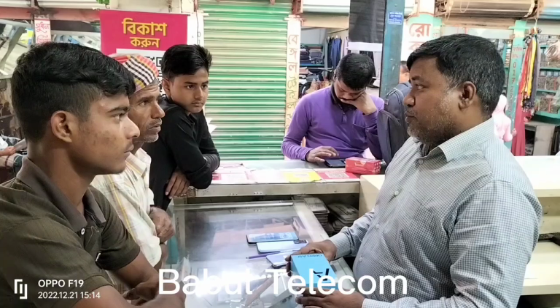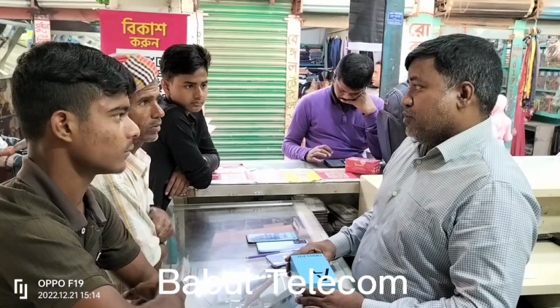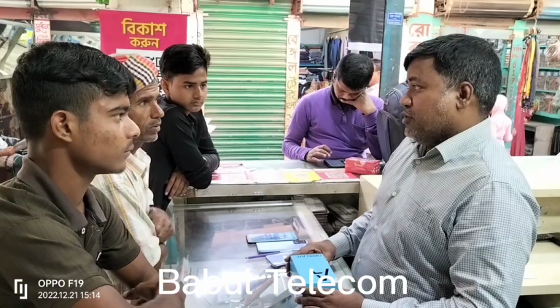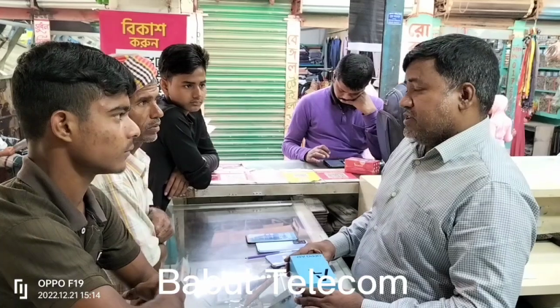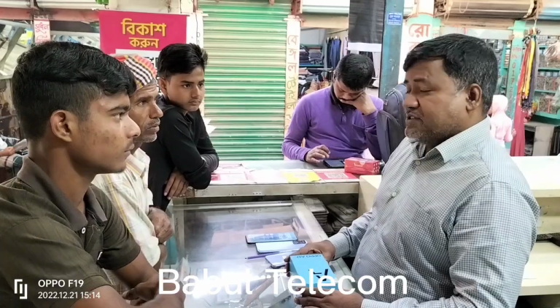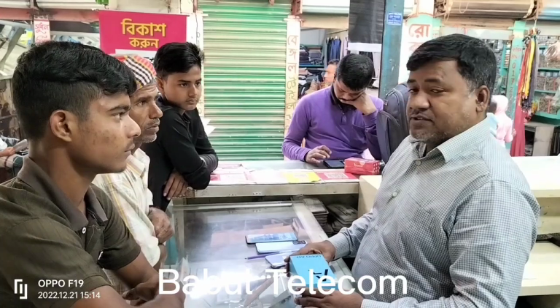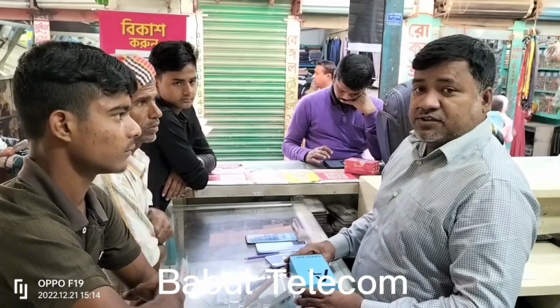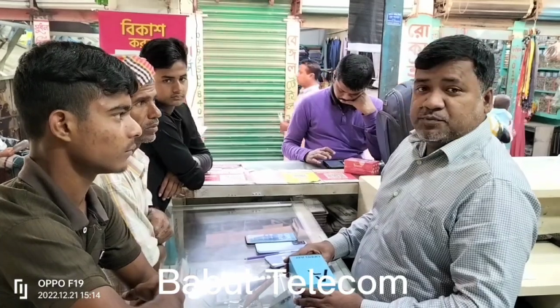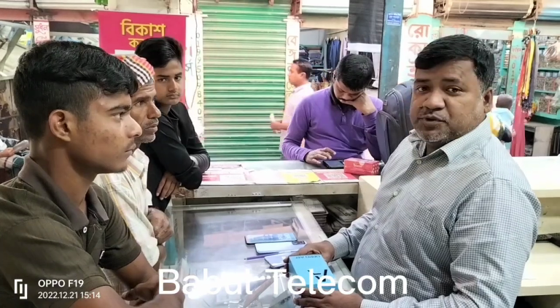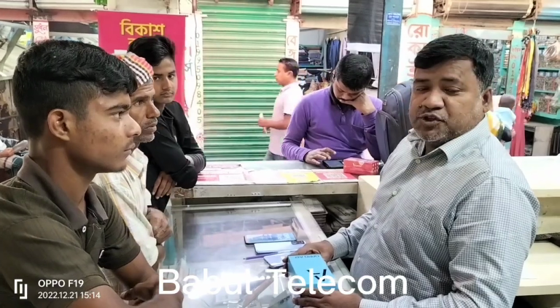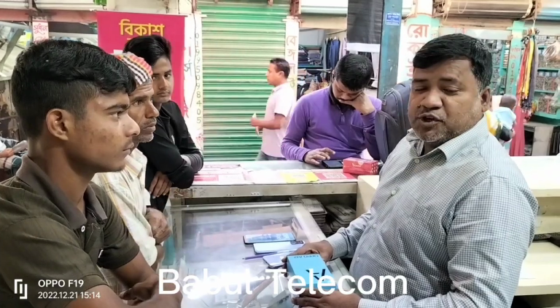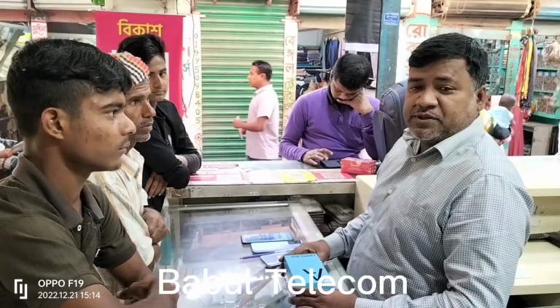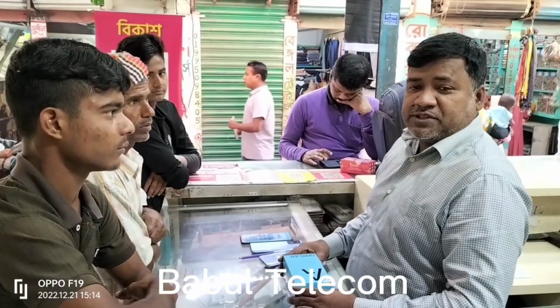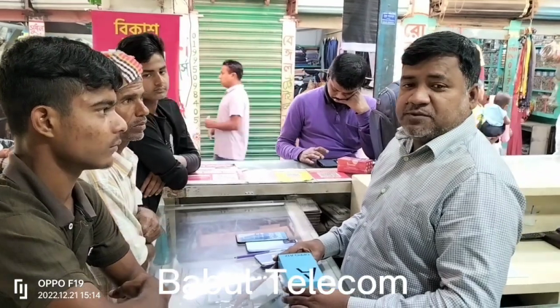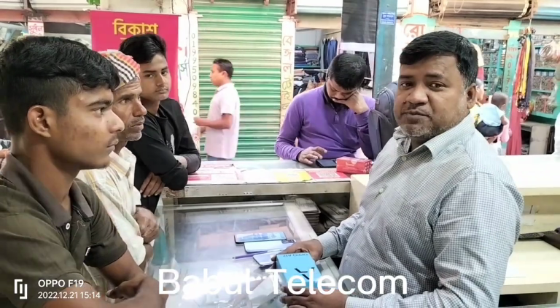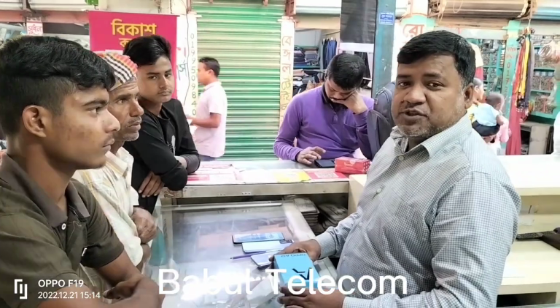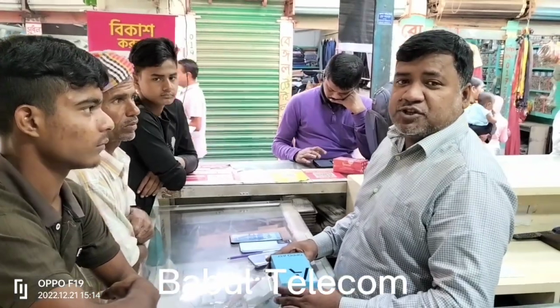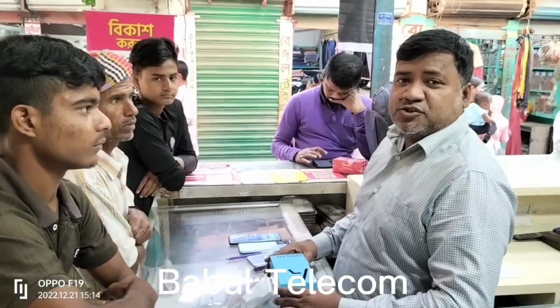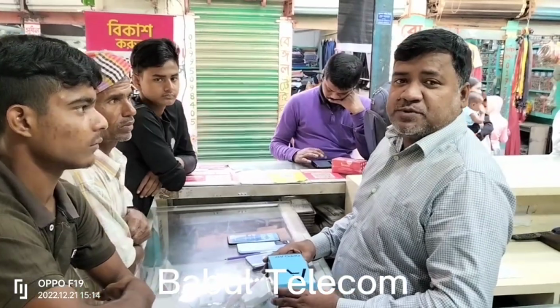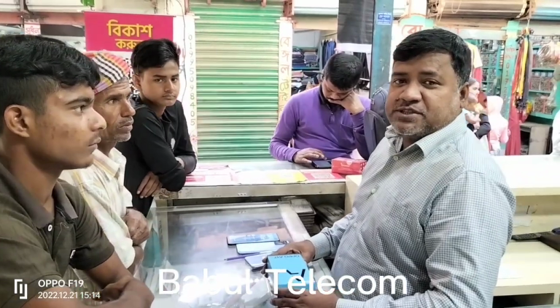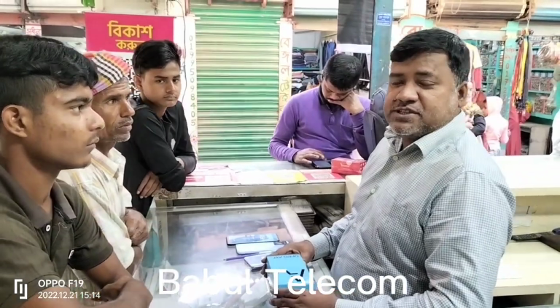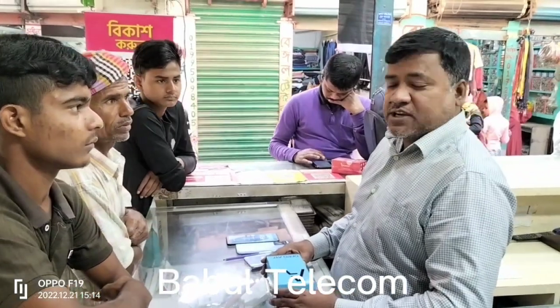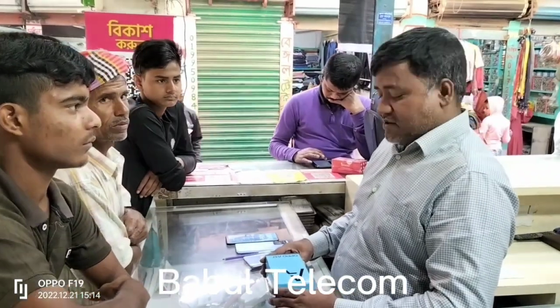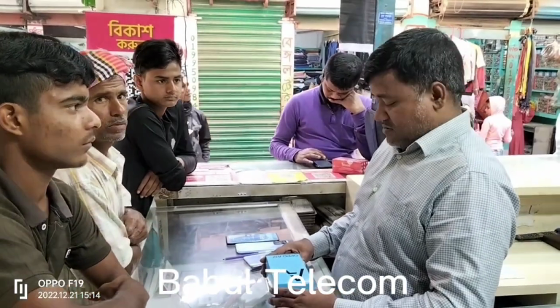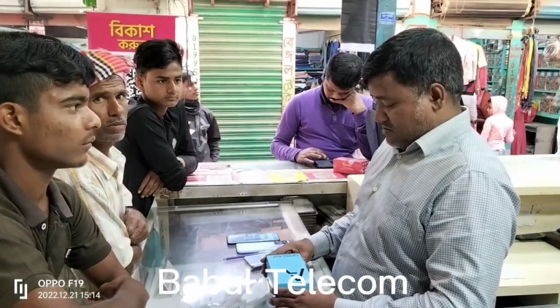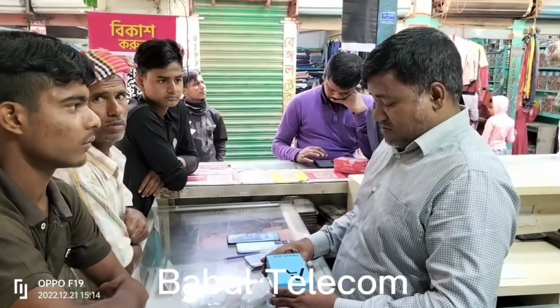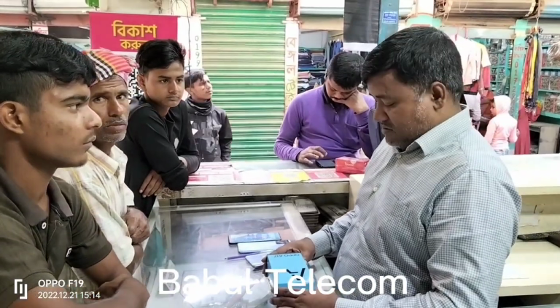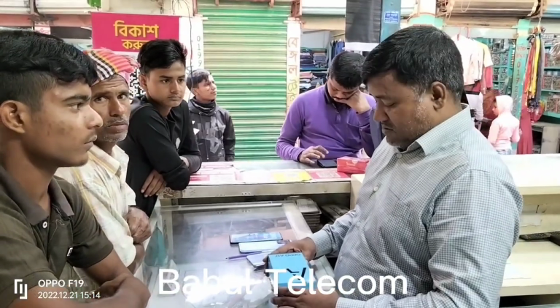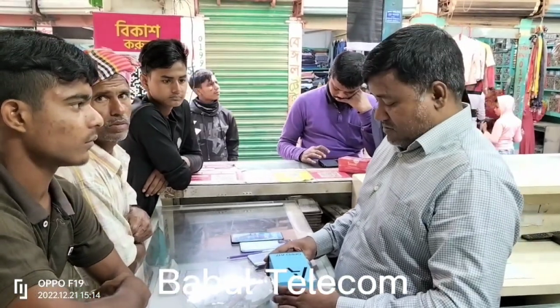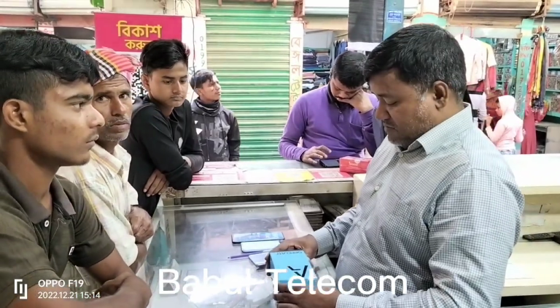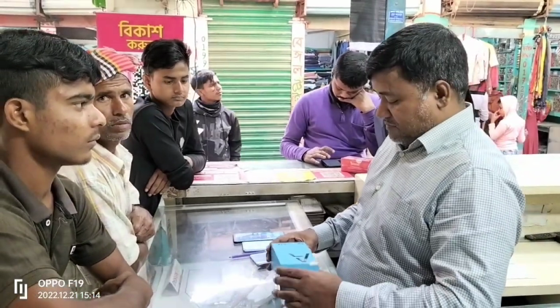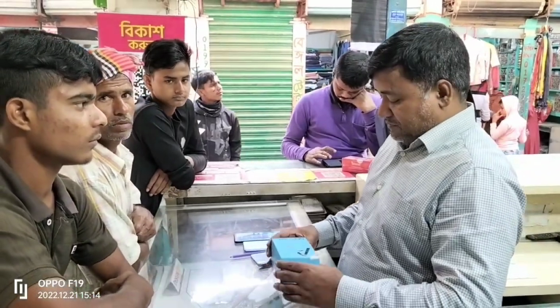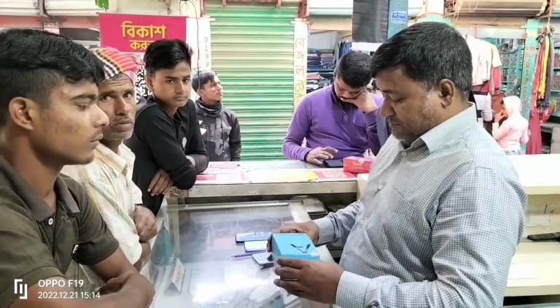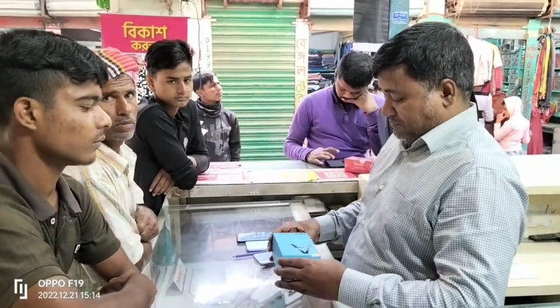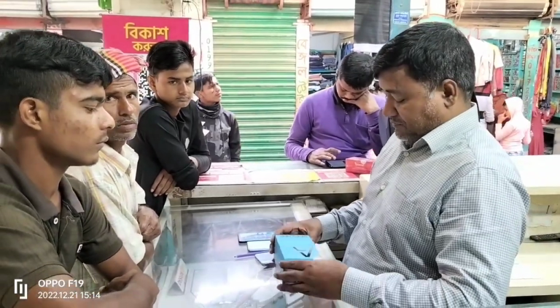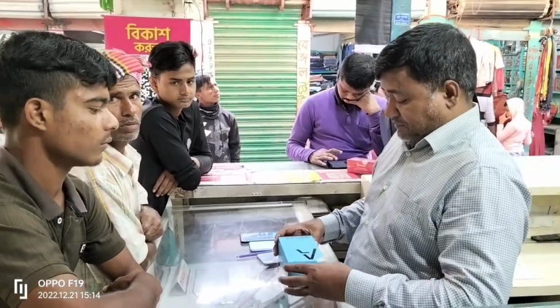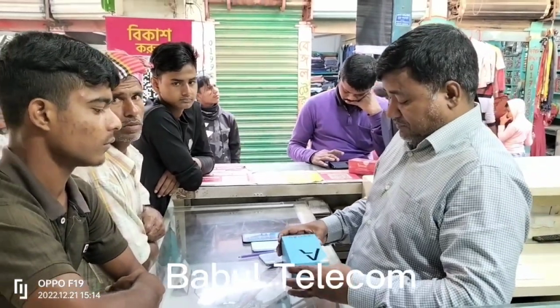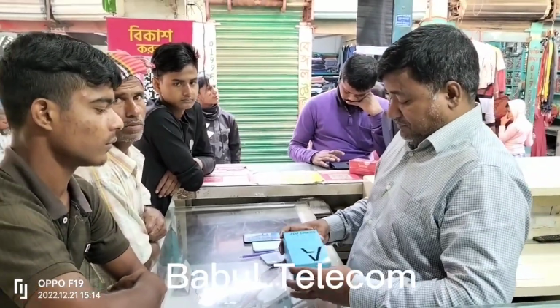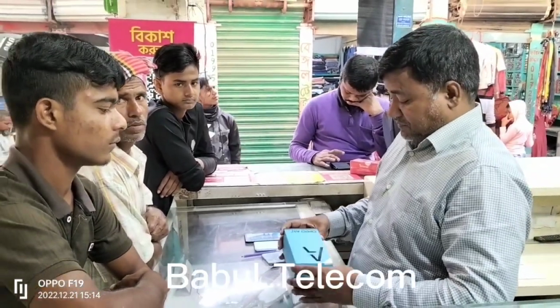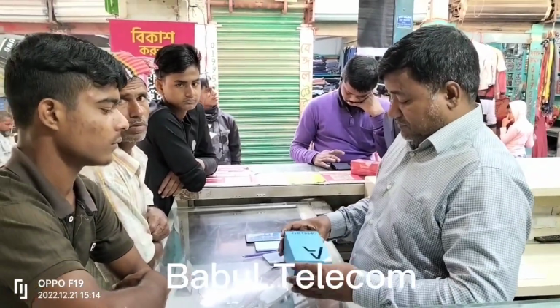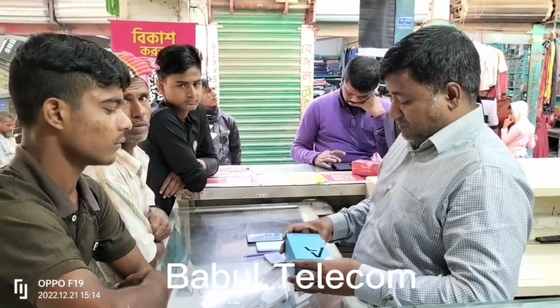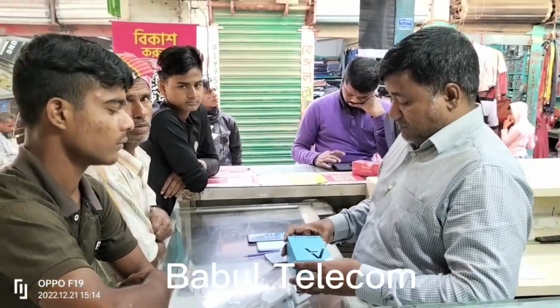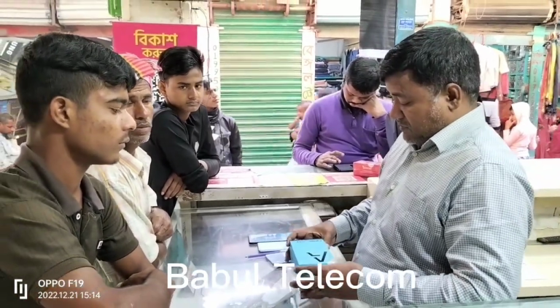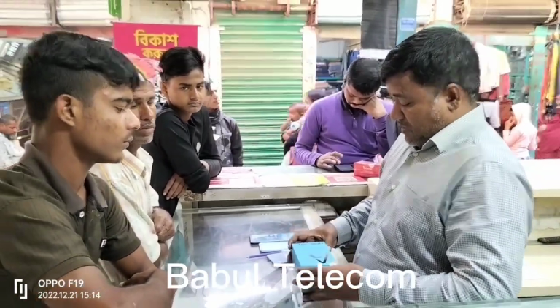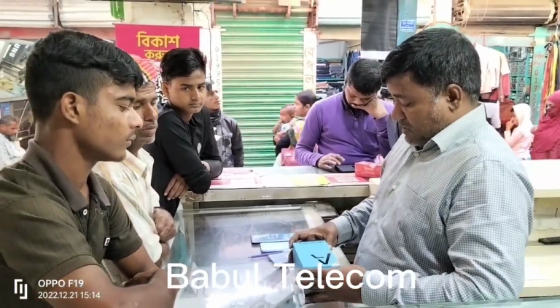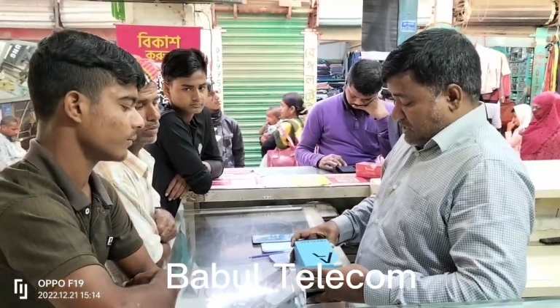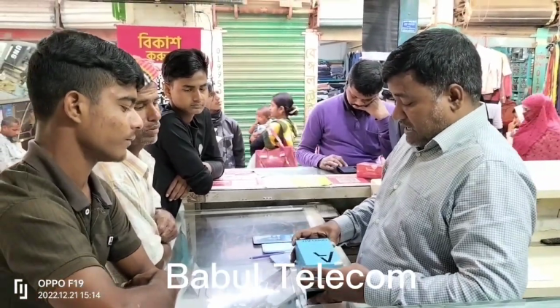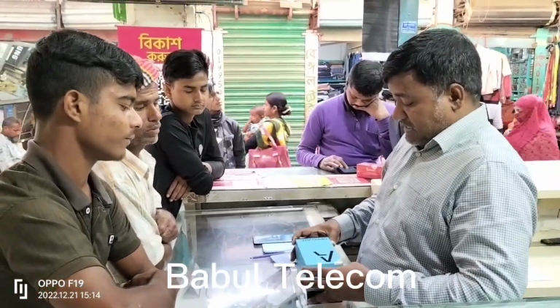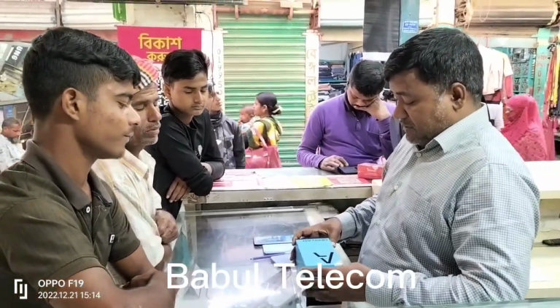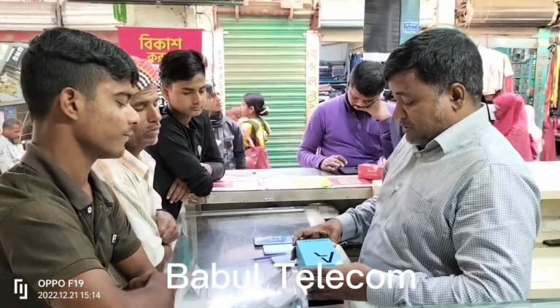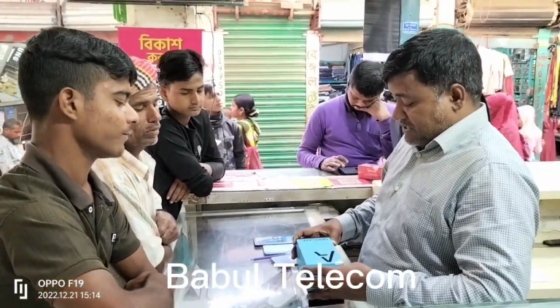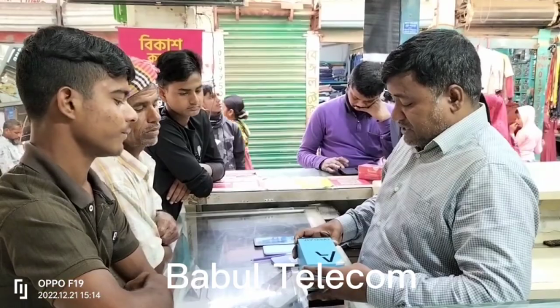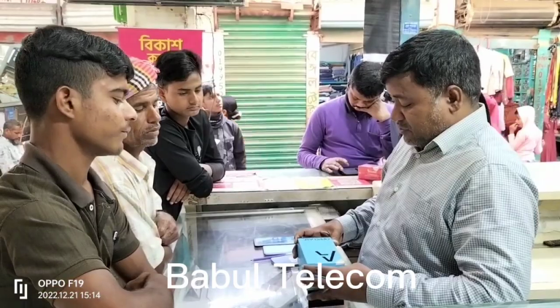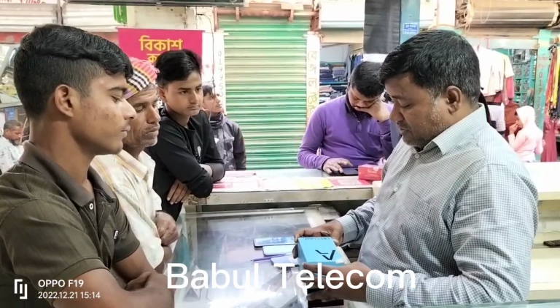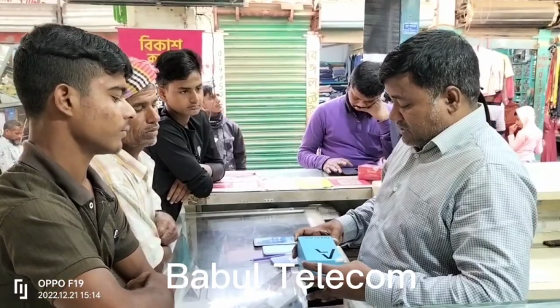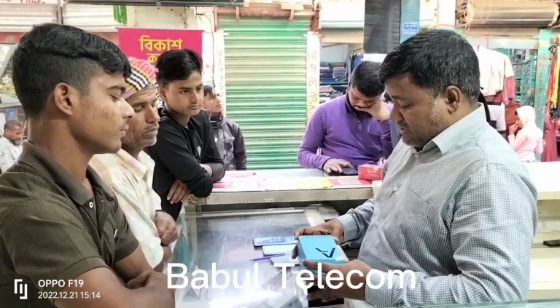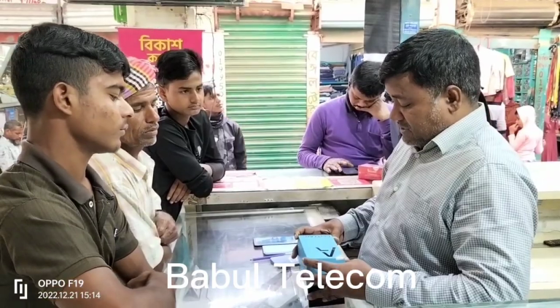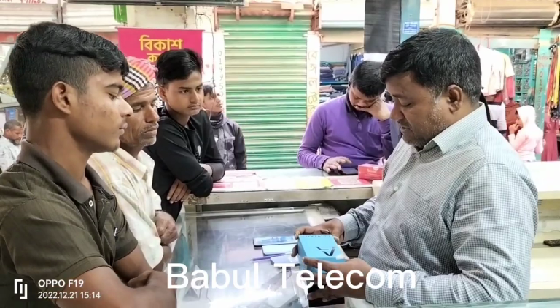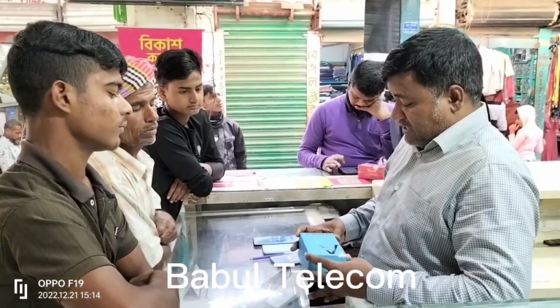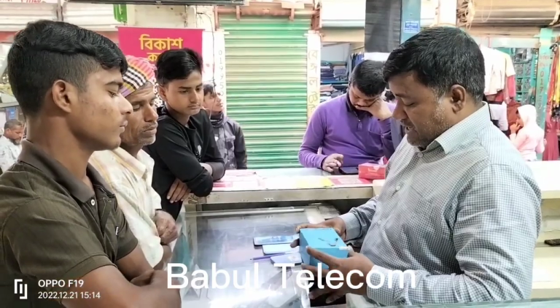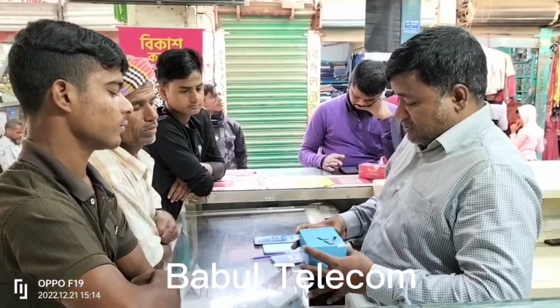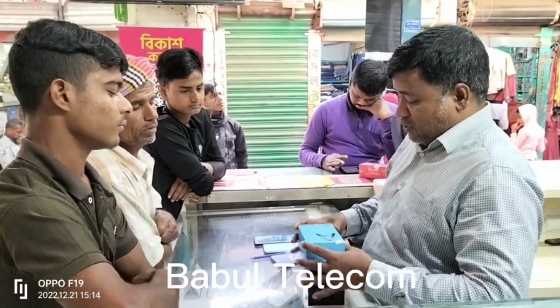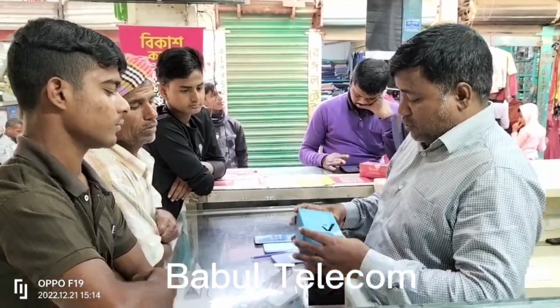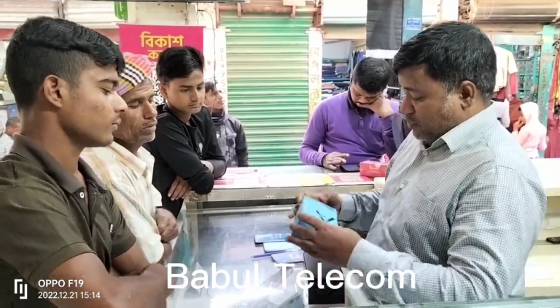Hello everyone, welcome to the show. Today I am going to show you the A7.